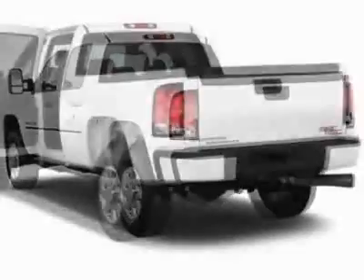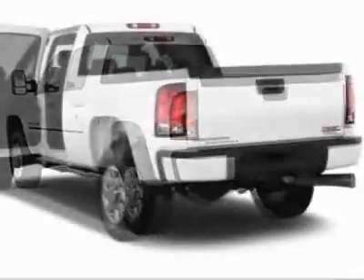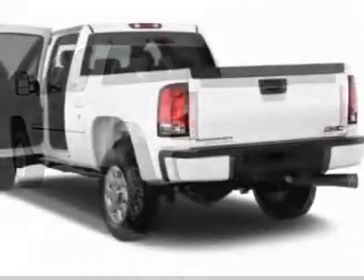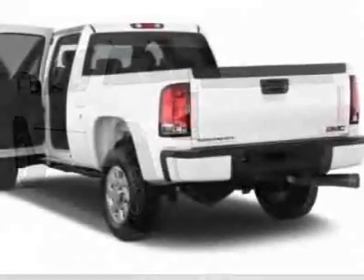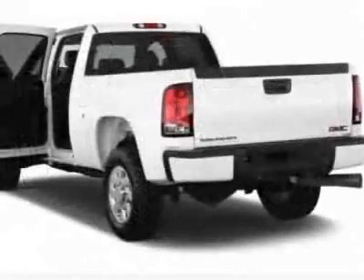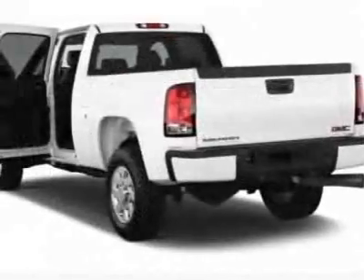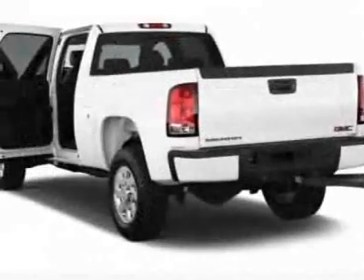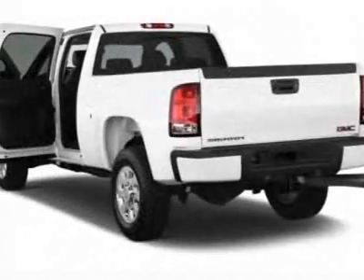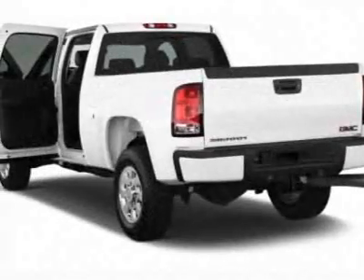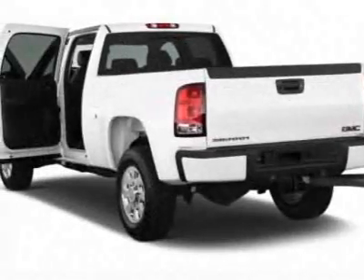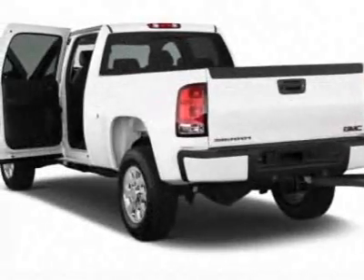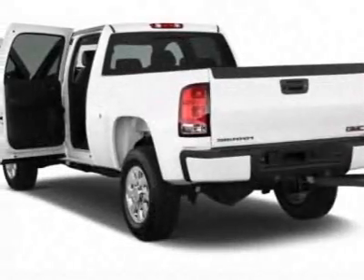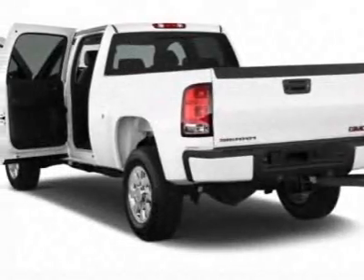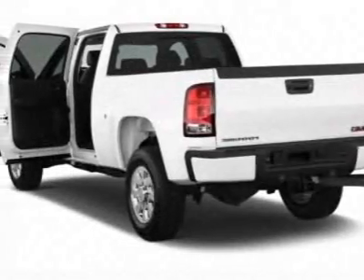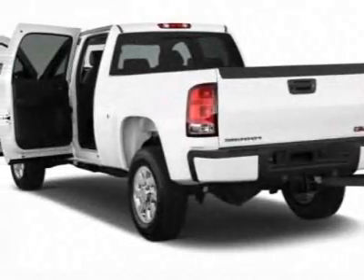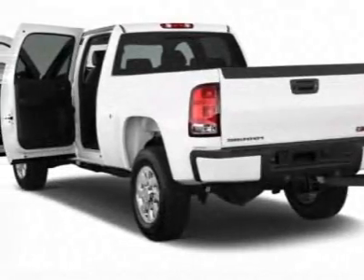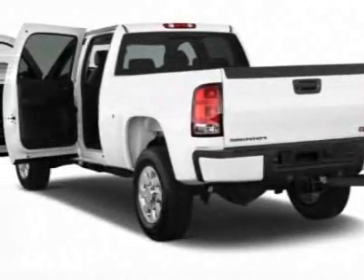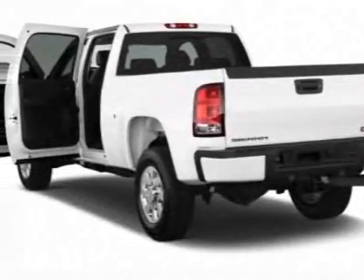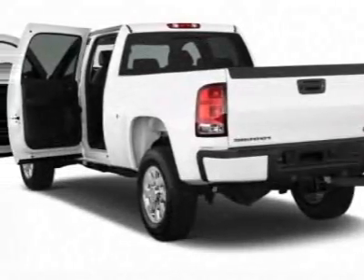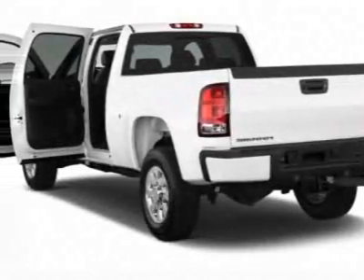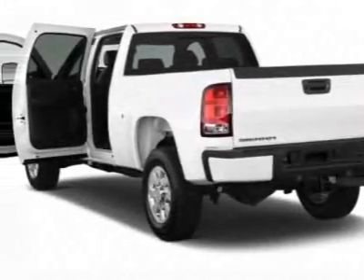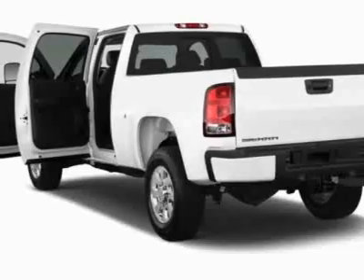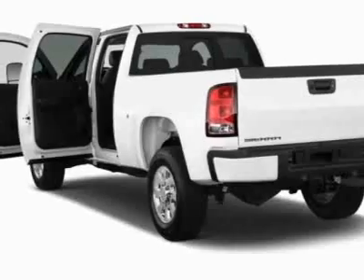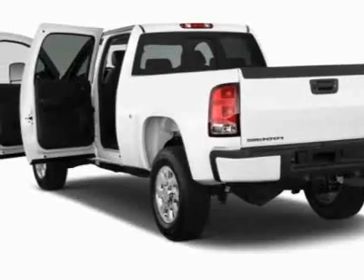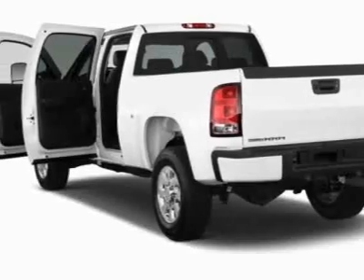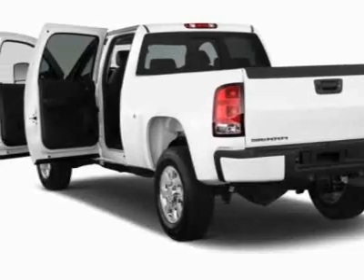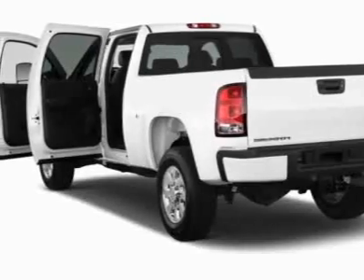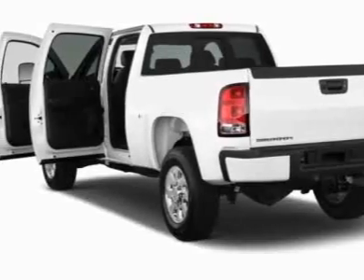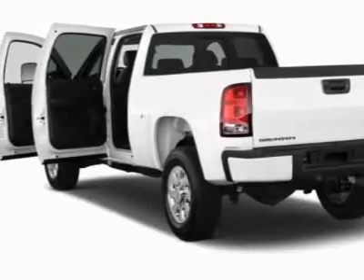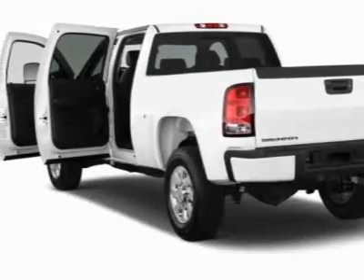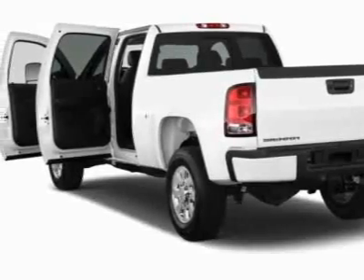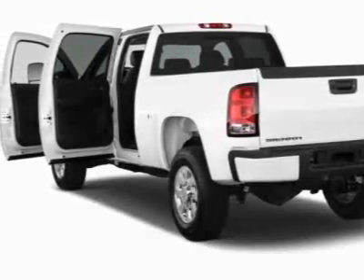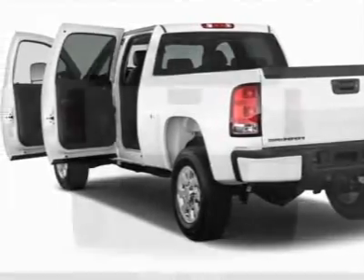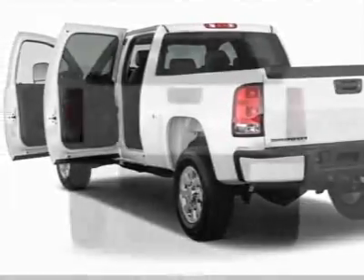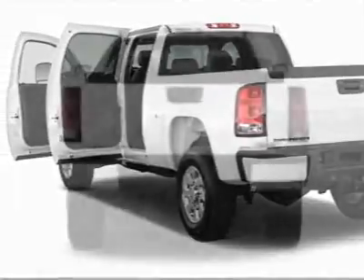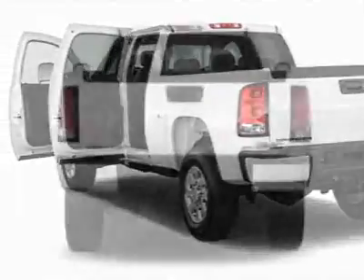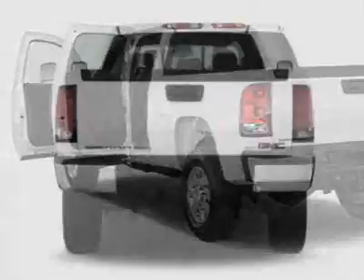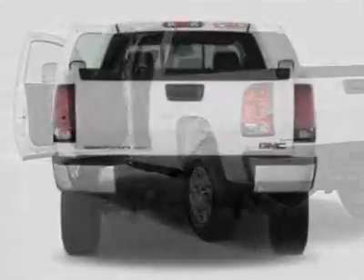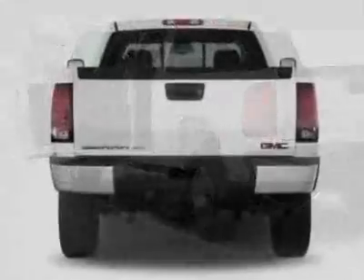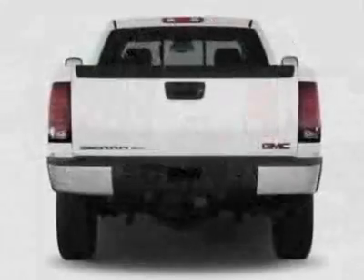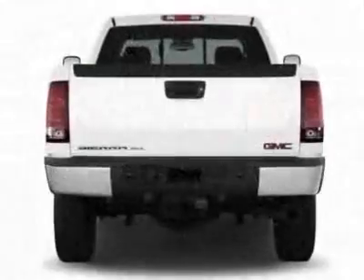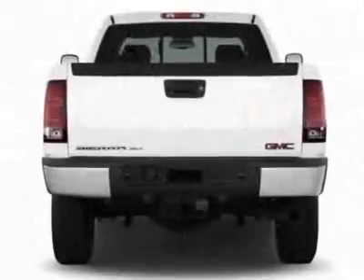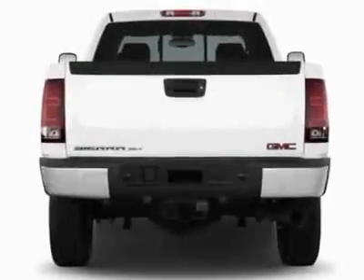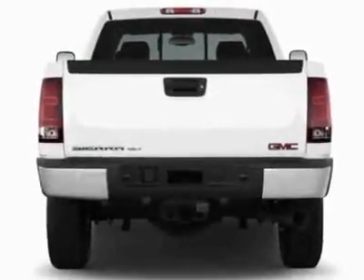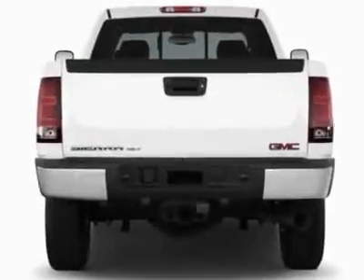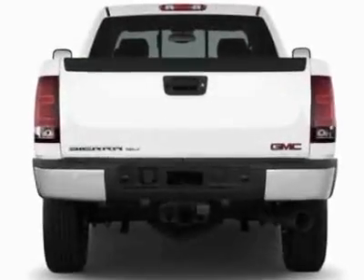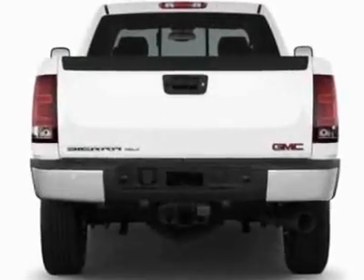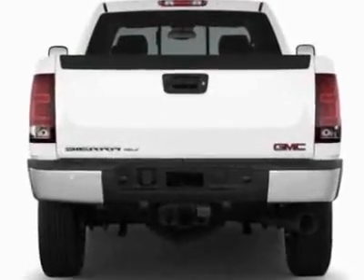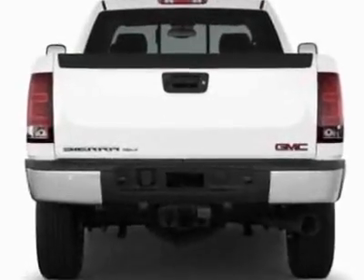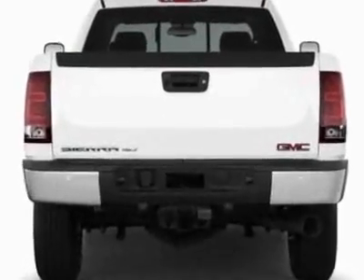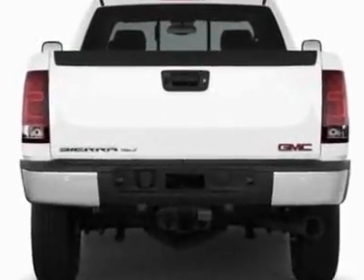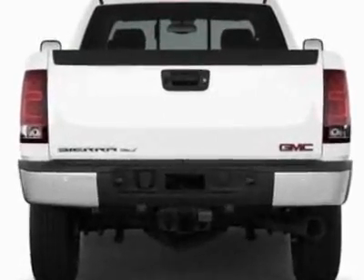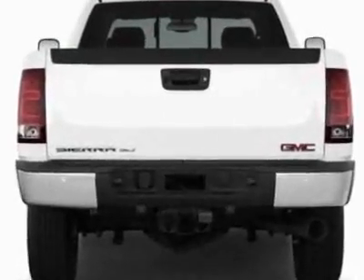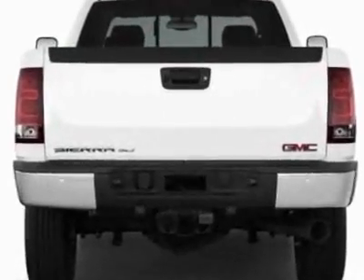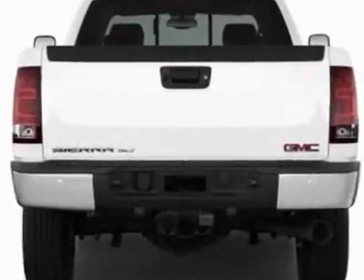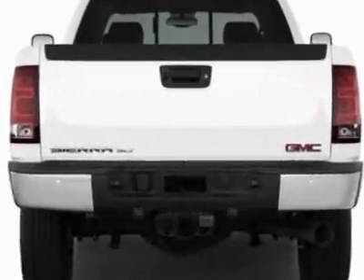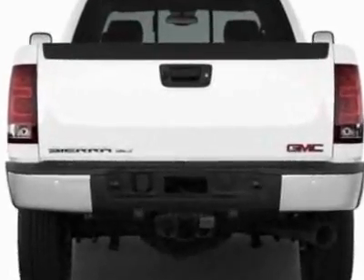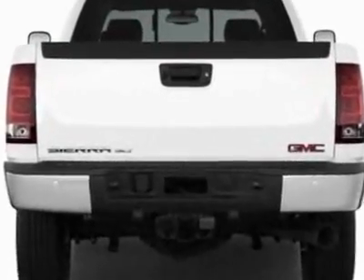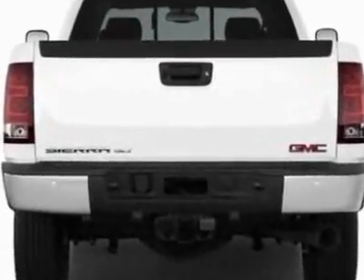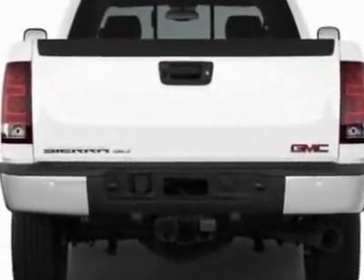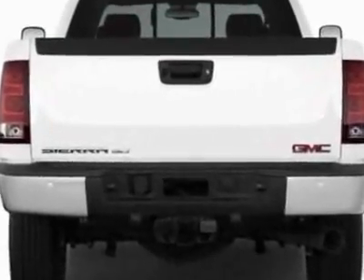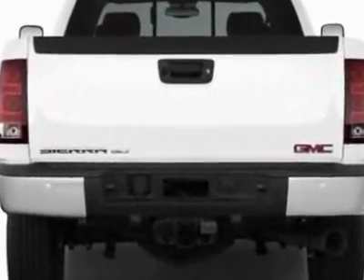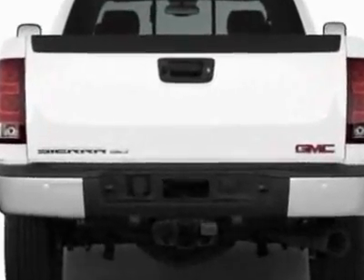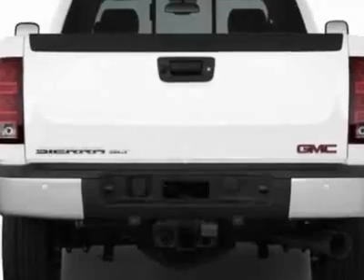The Sierra 1500 boasts a 5.3 liter engine and has a 6-speed automatic transmission.